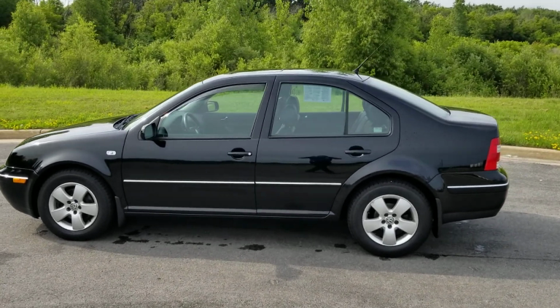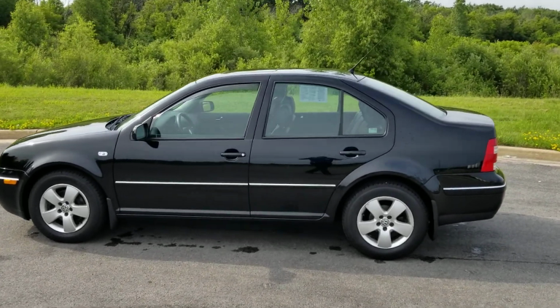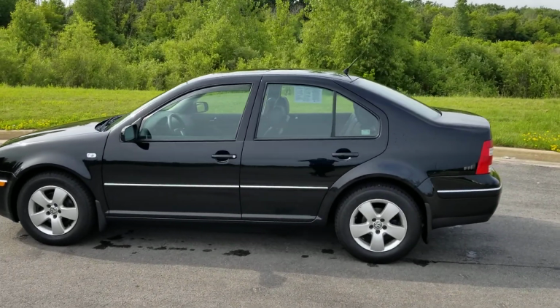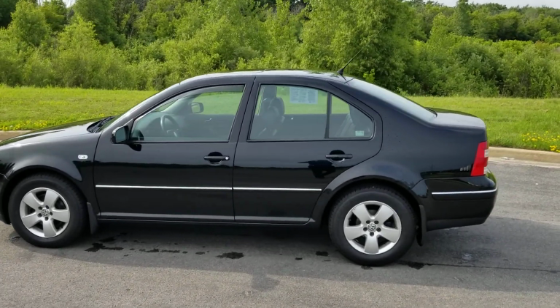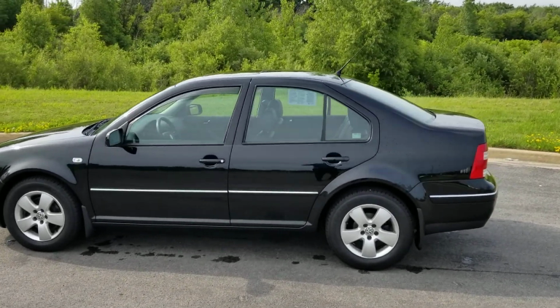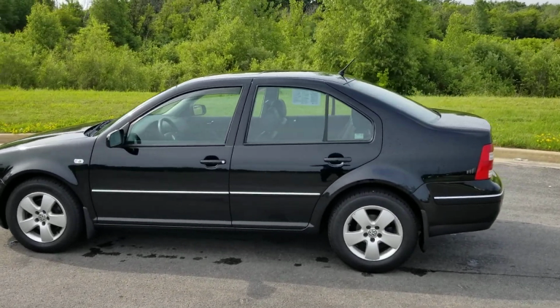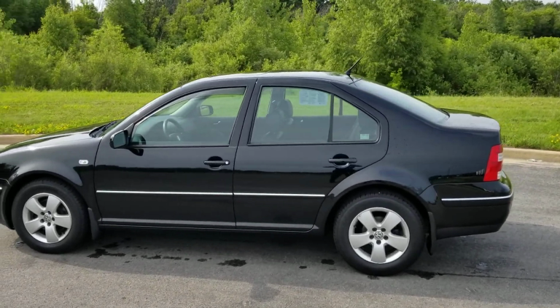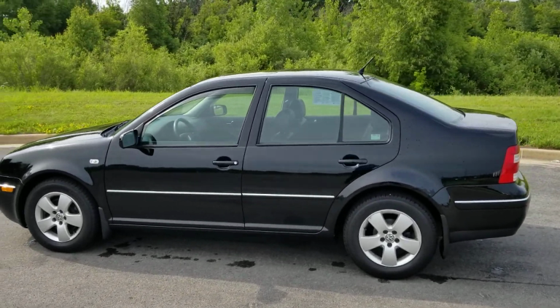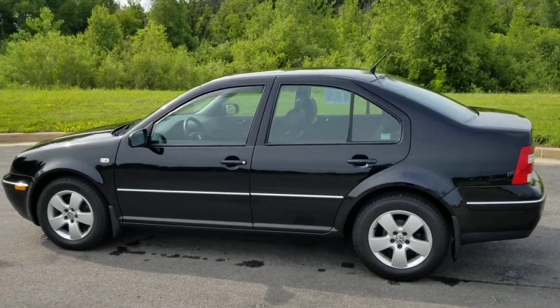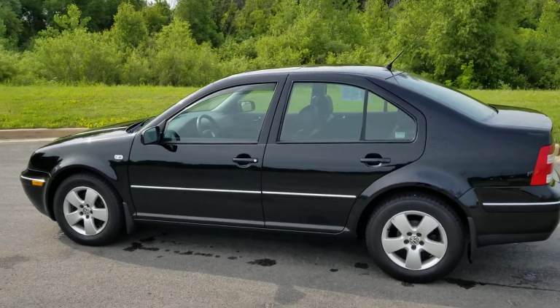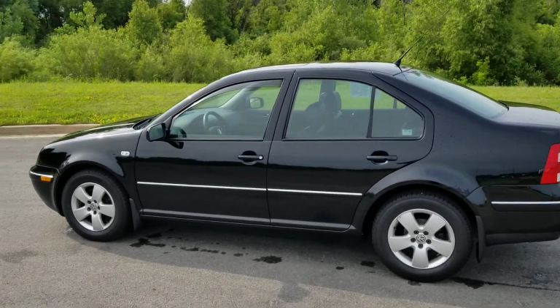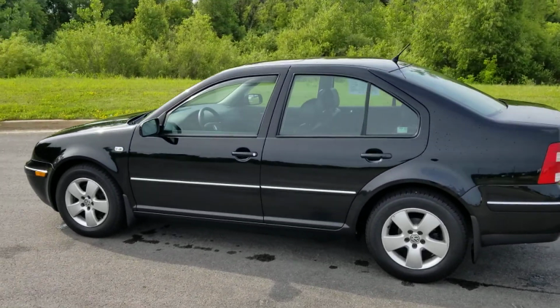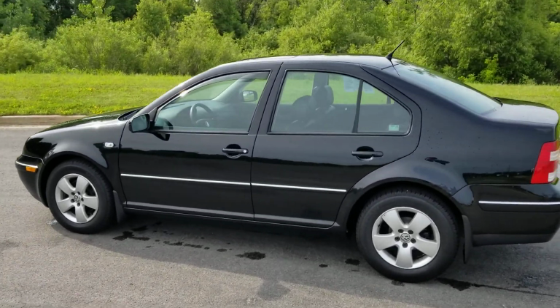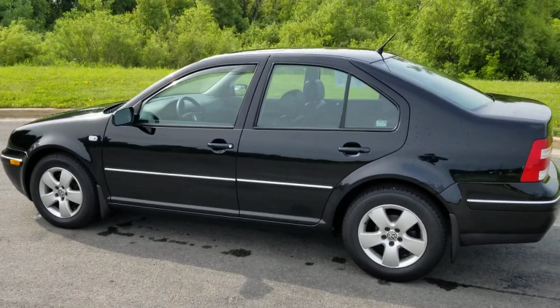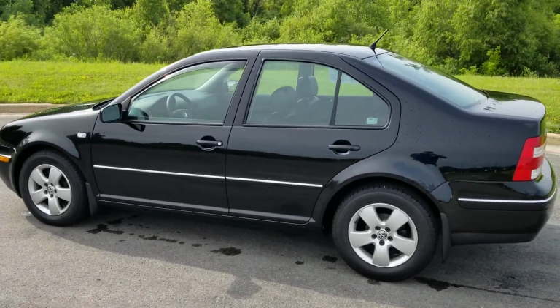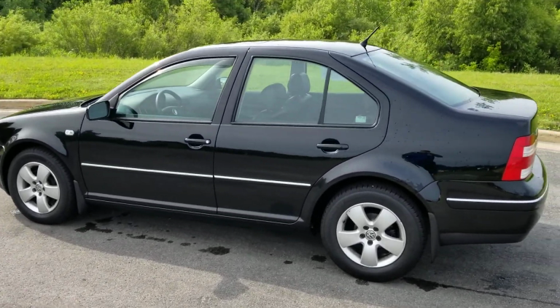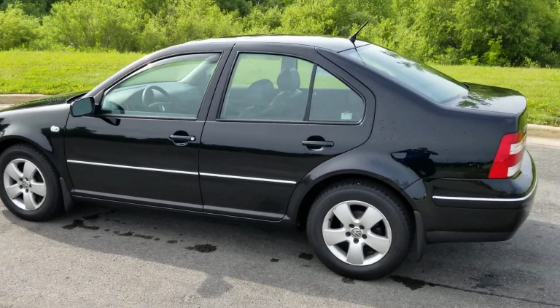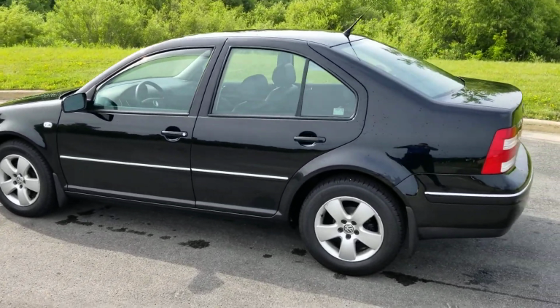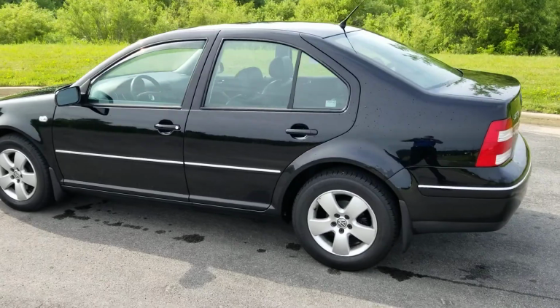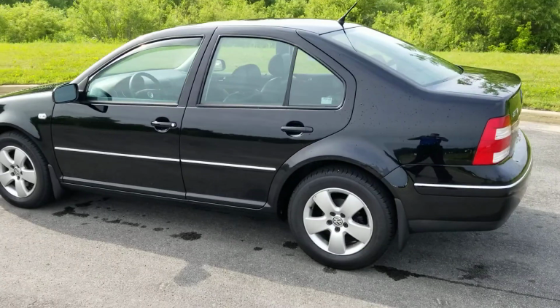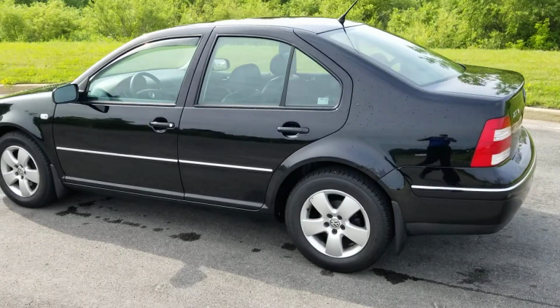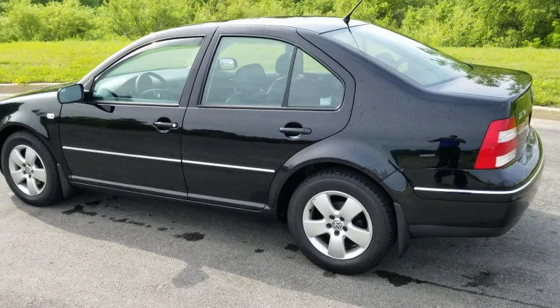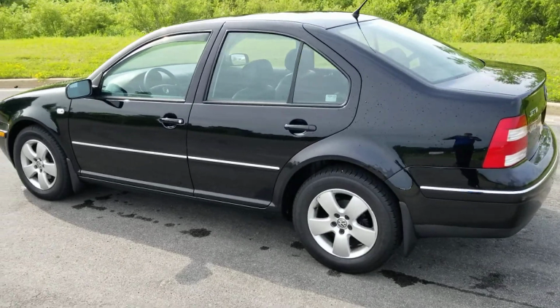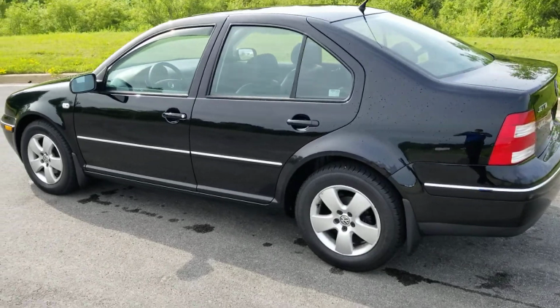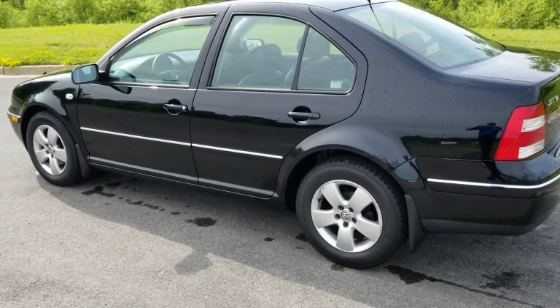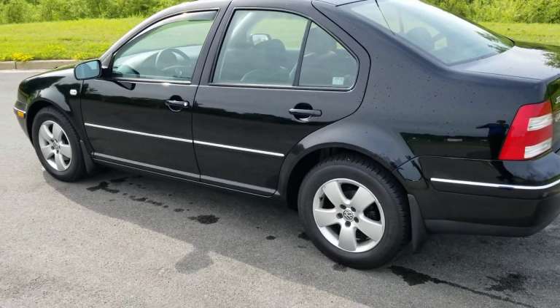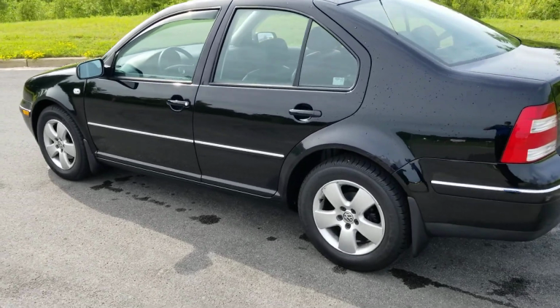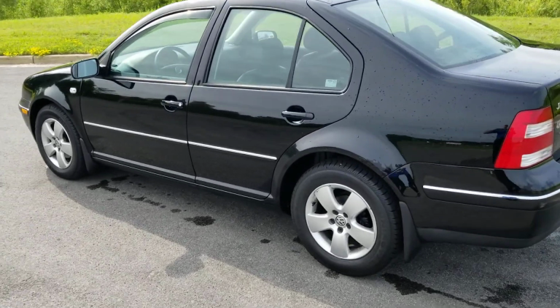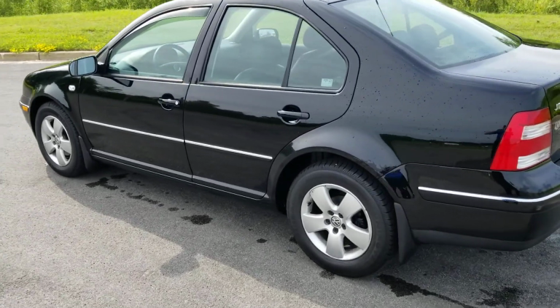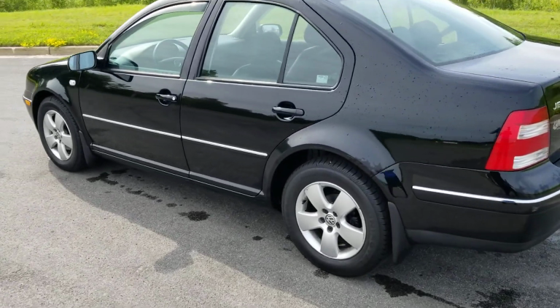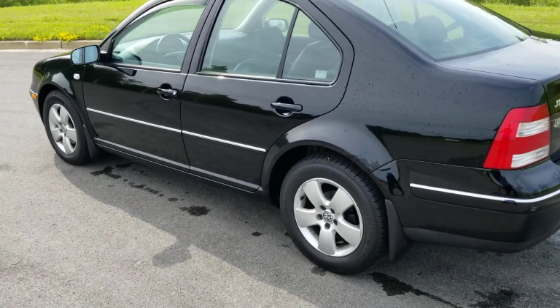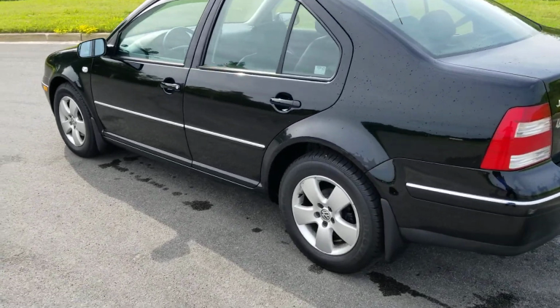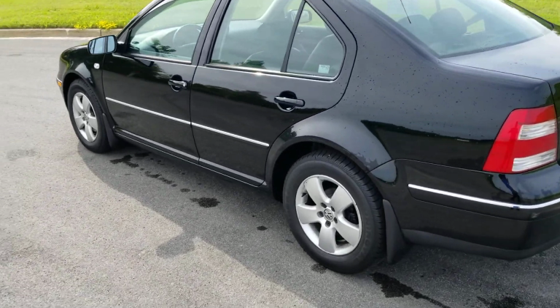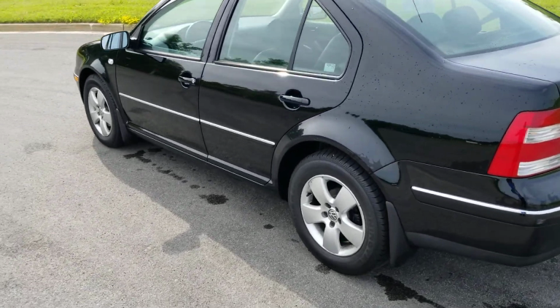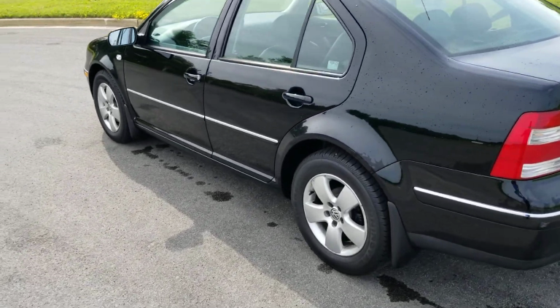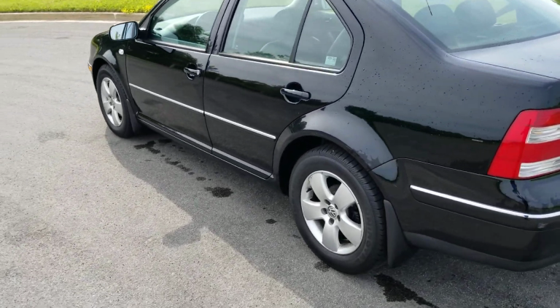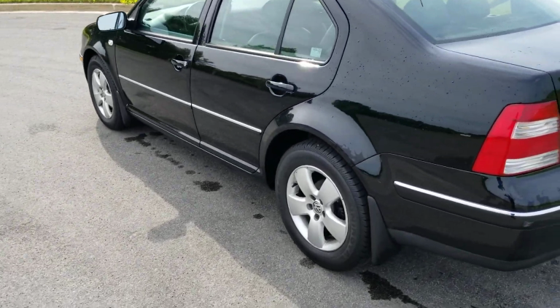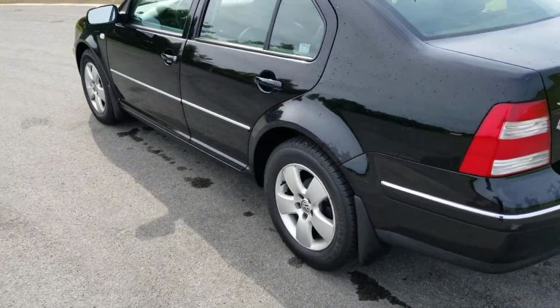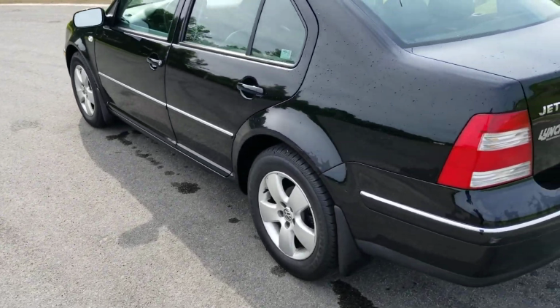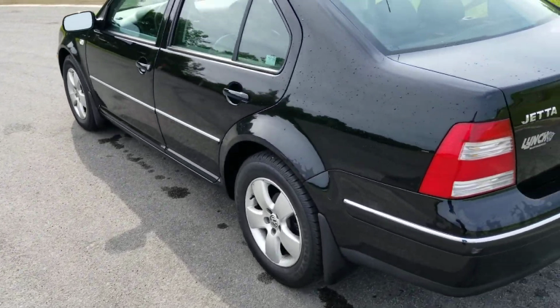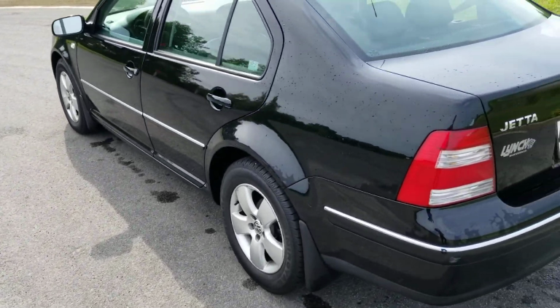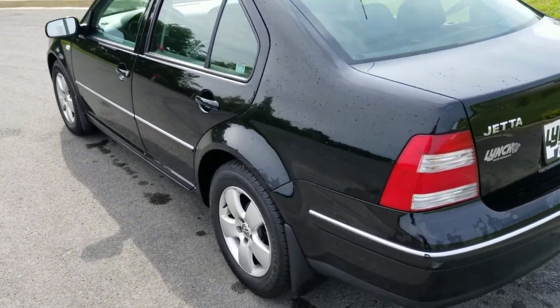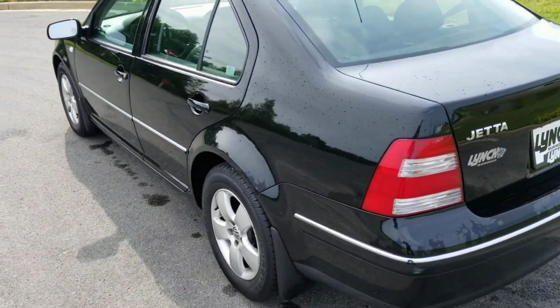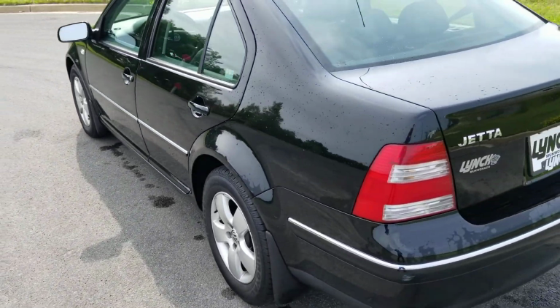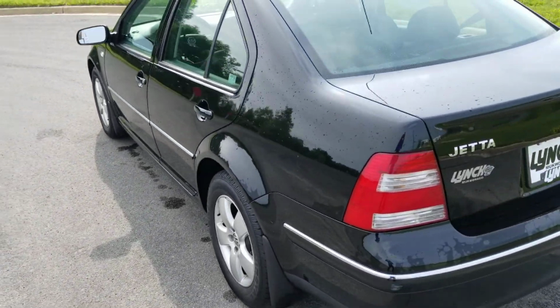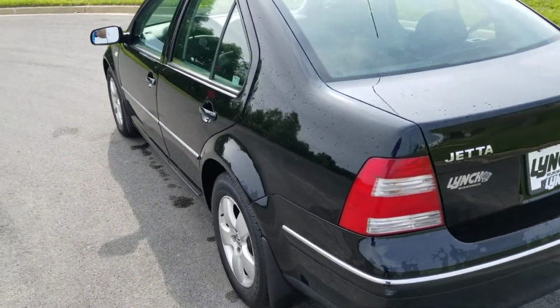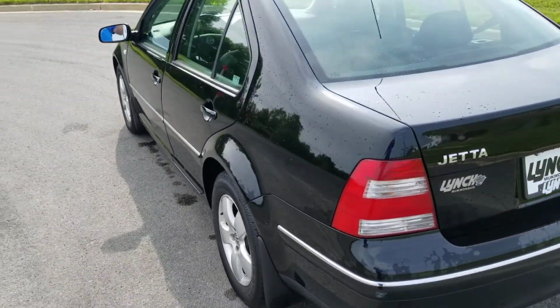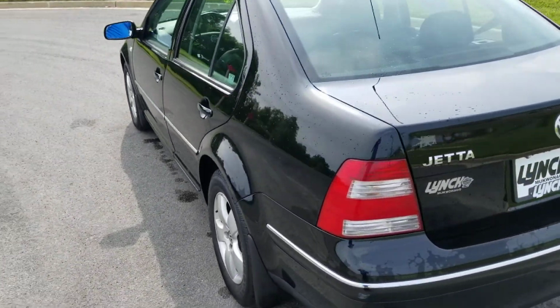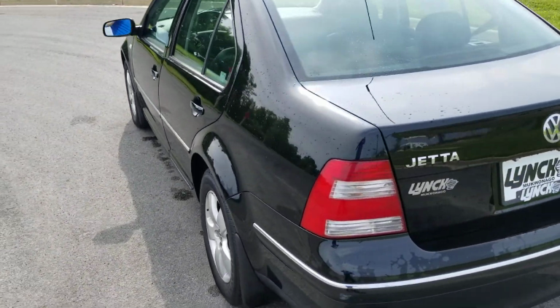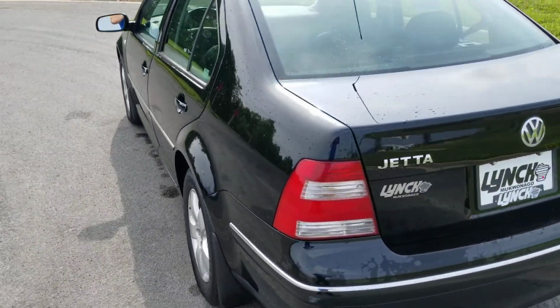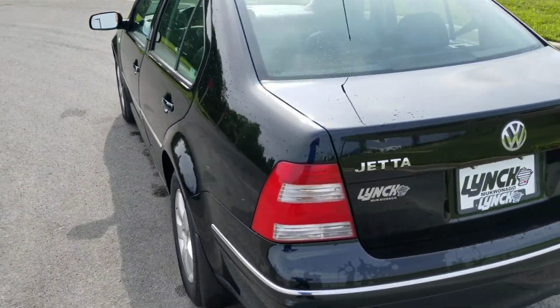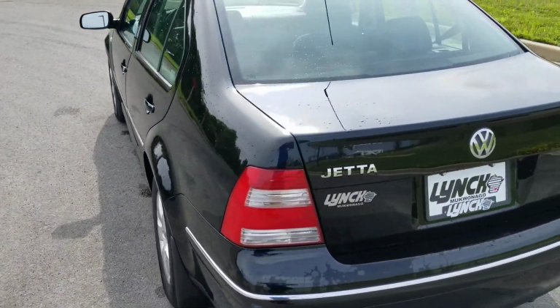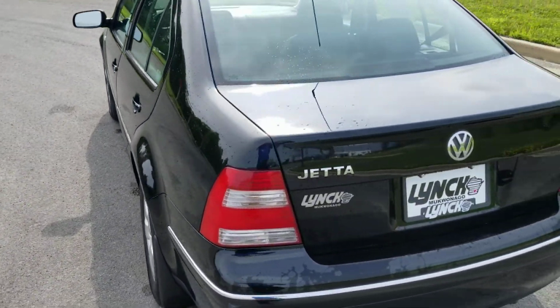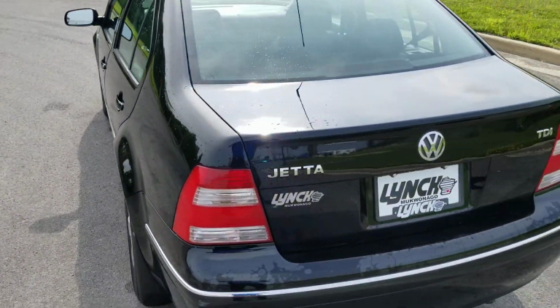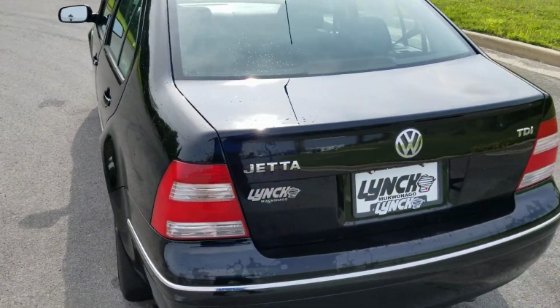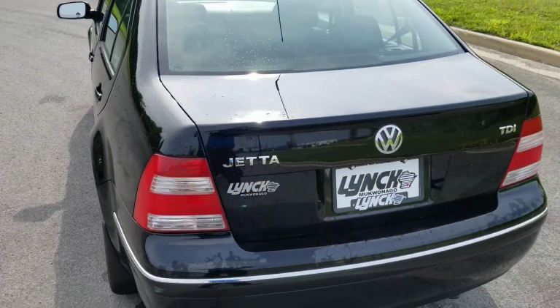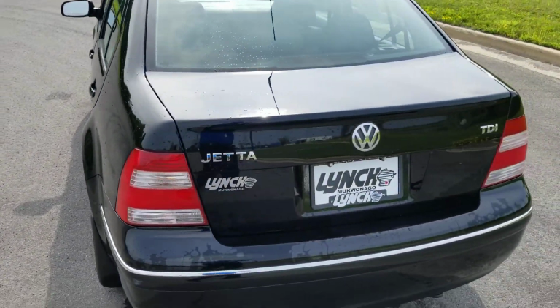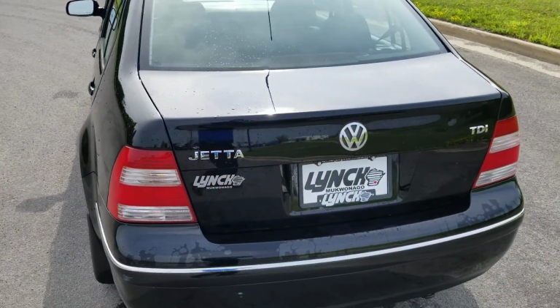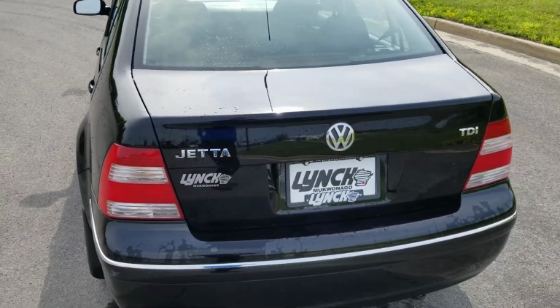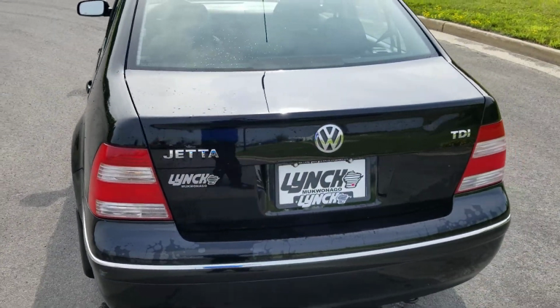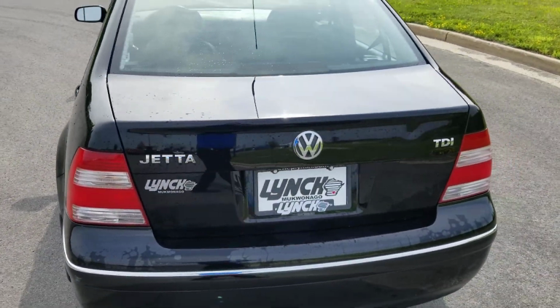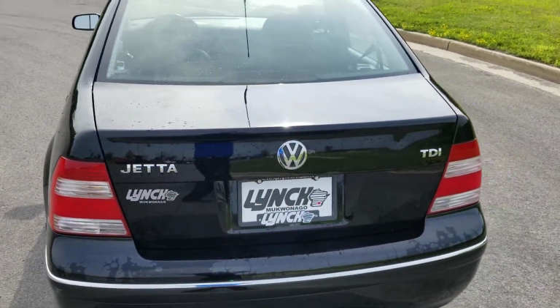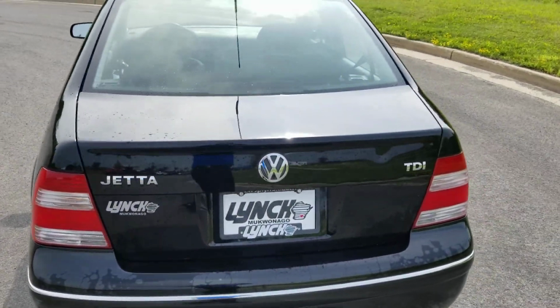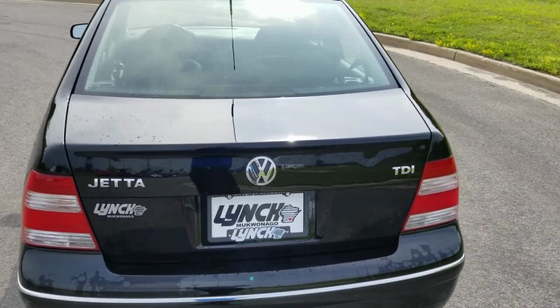Pretty clean car for an '05 — newer tires, brakes are all good, and very clean on the inside.